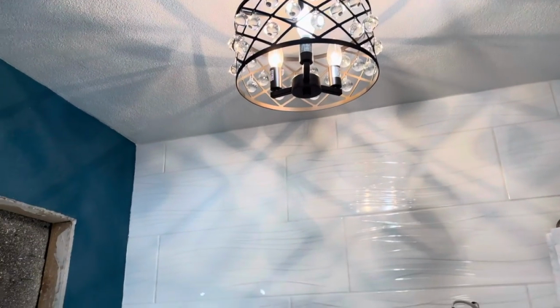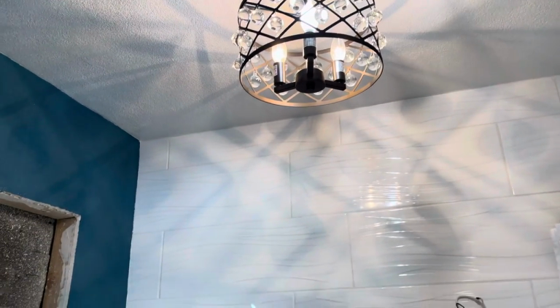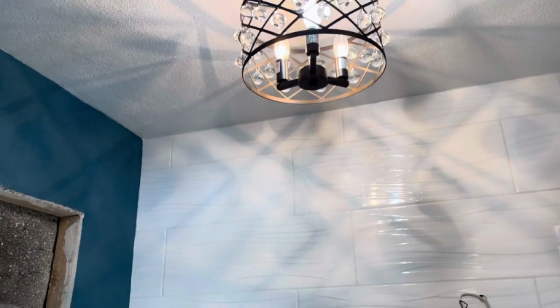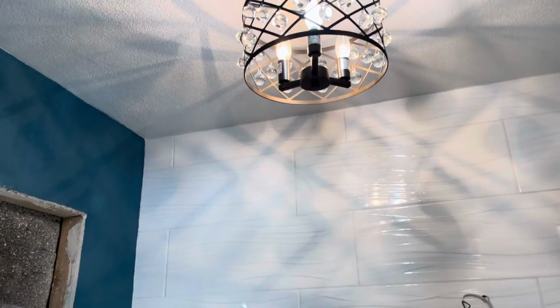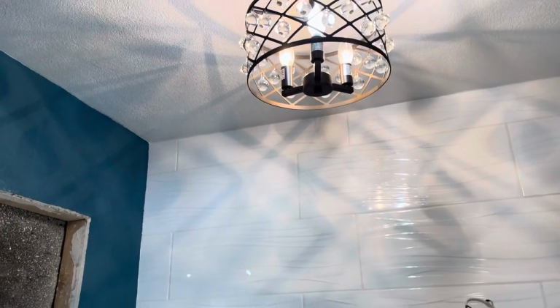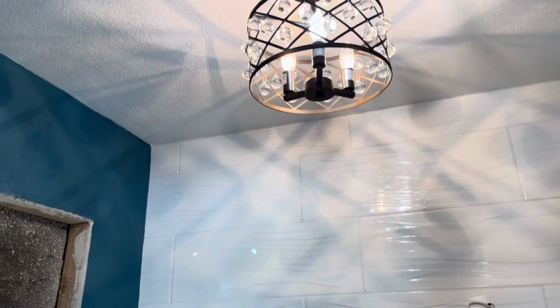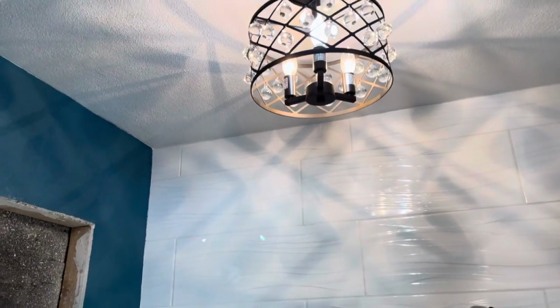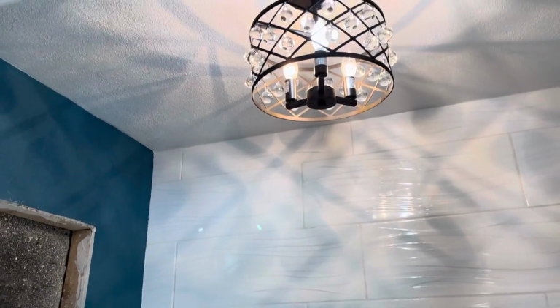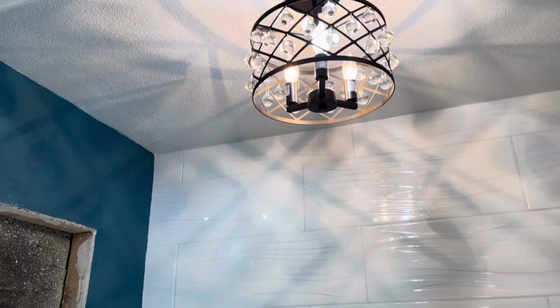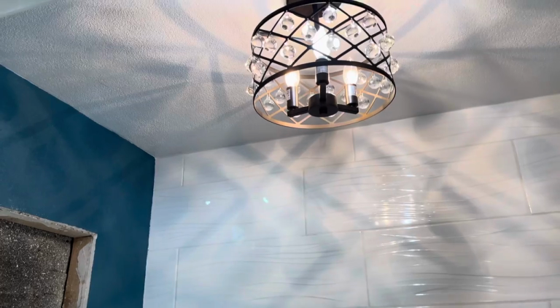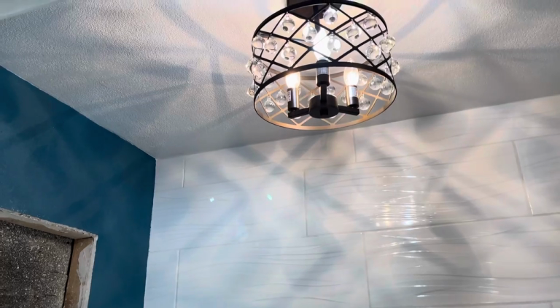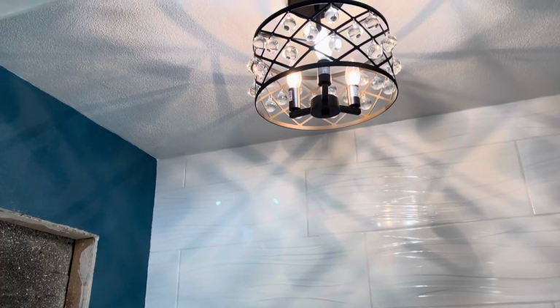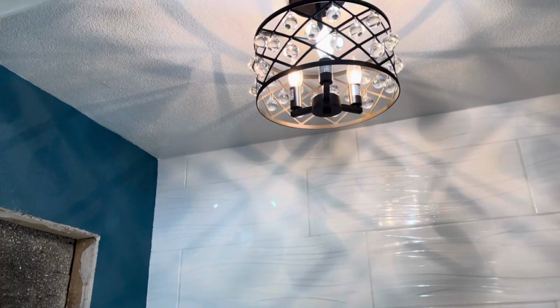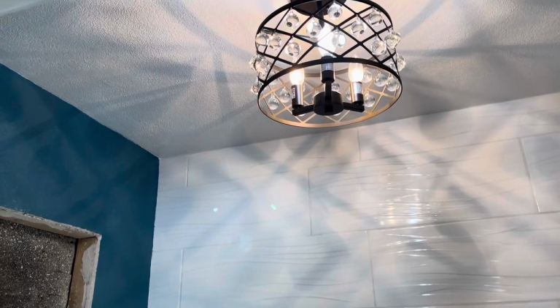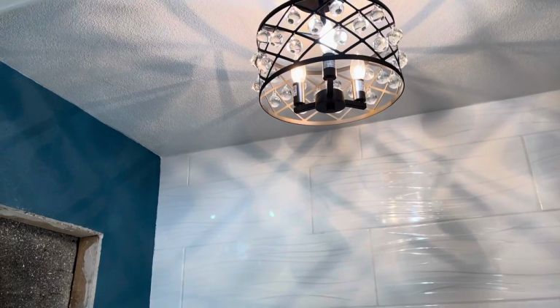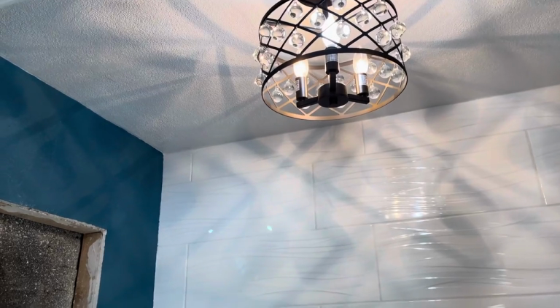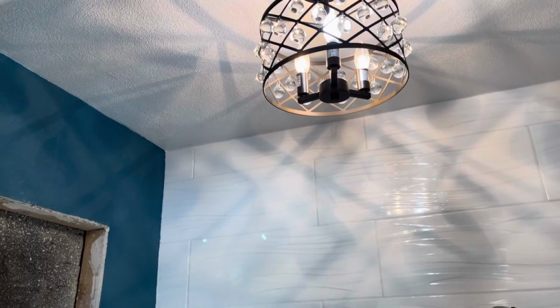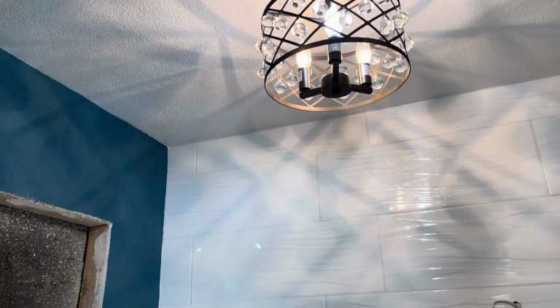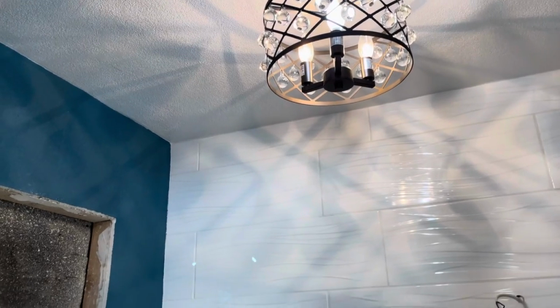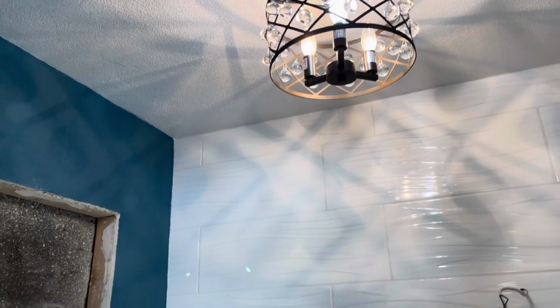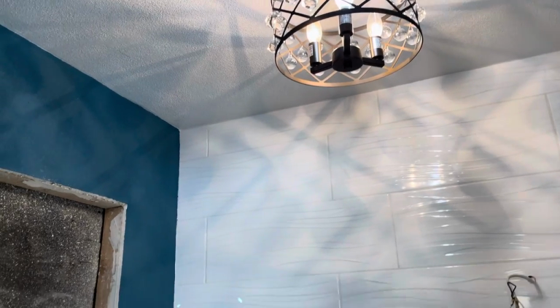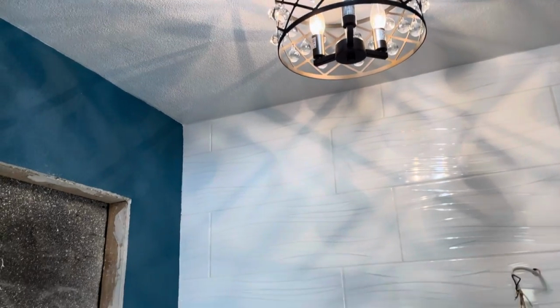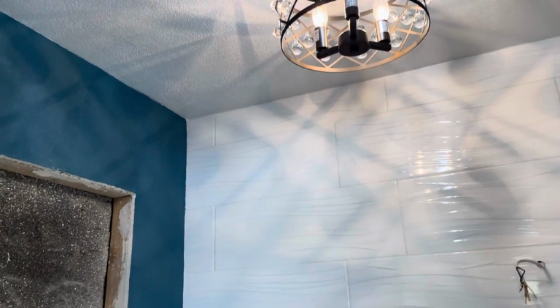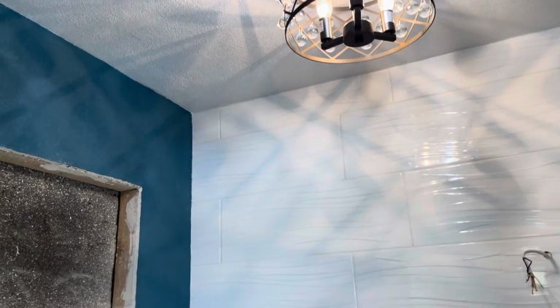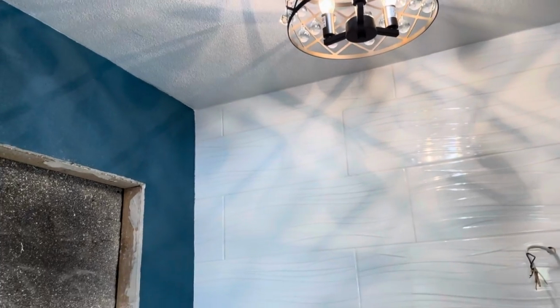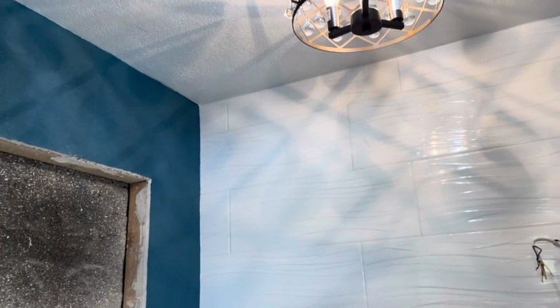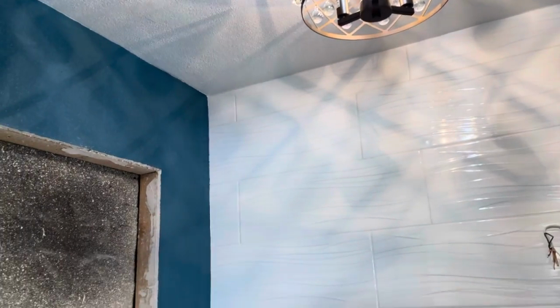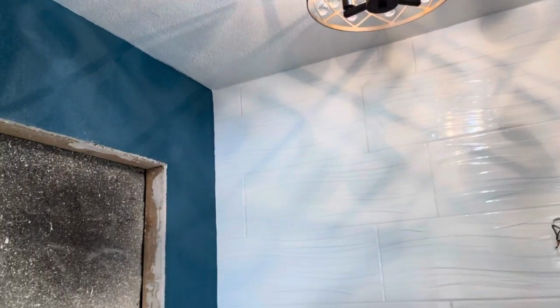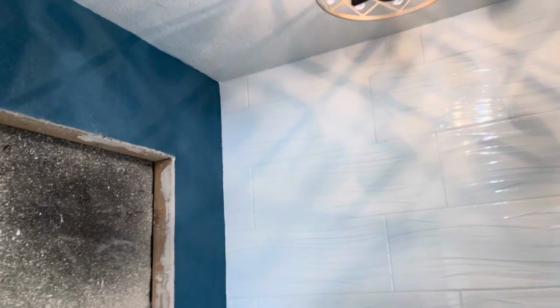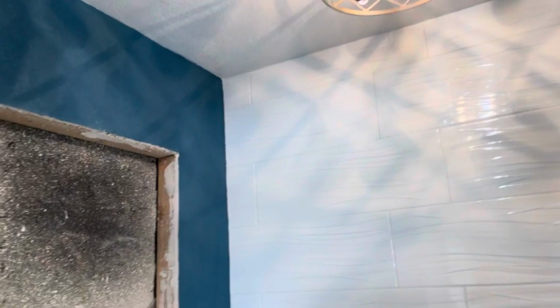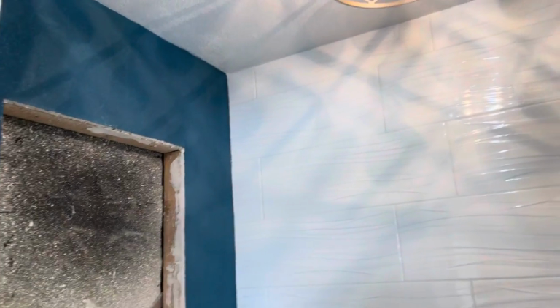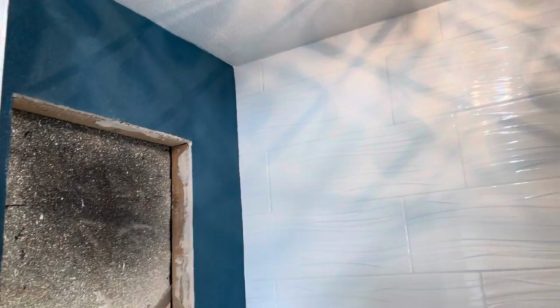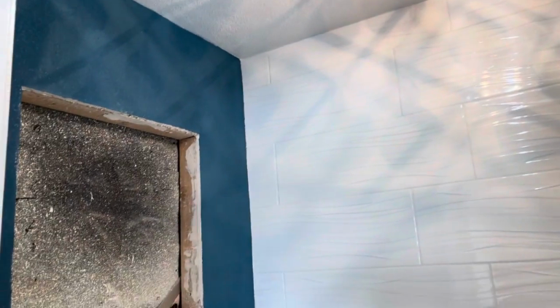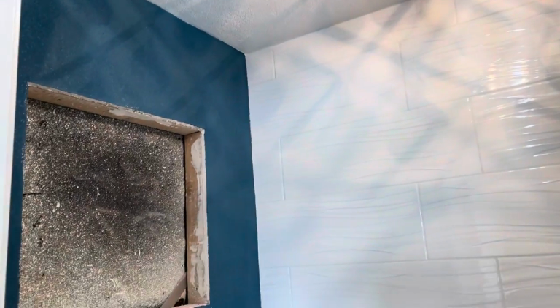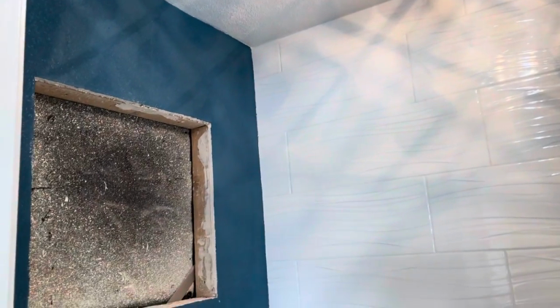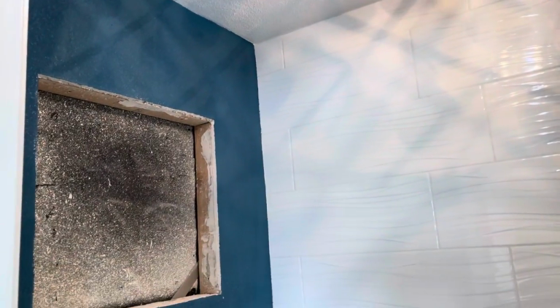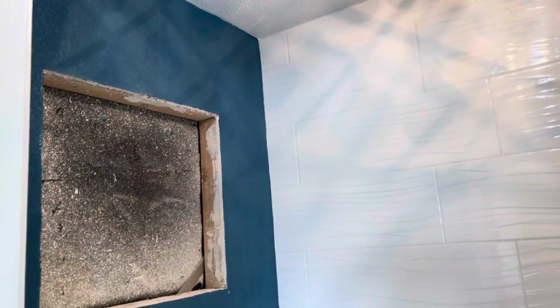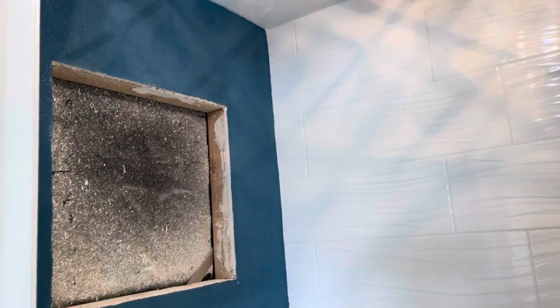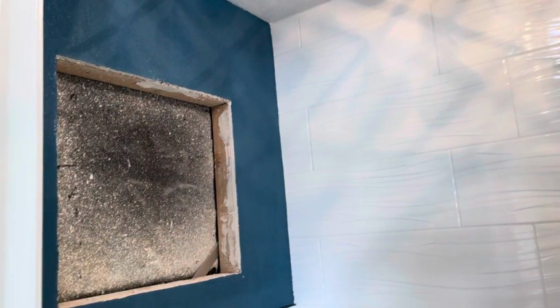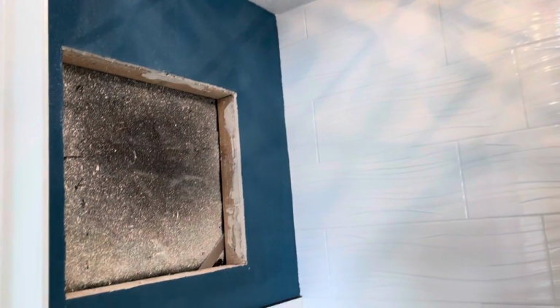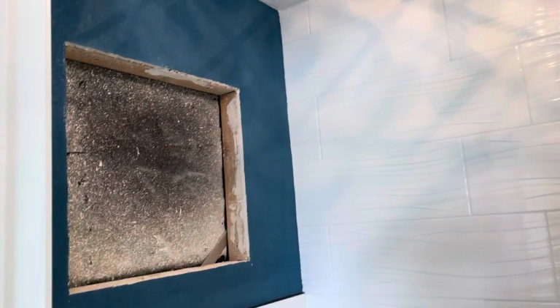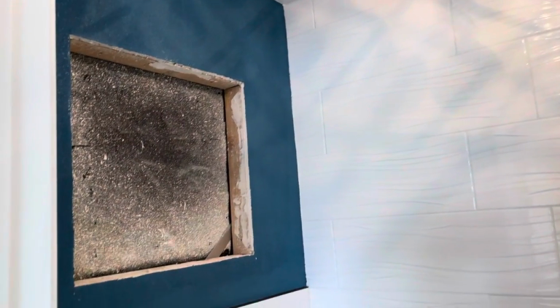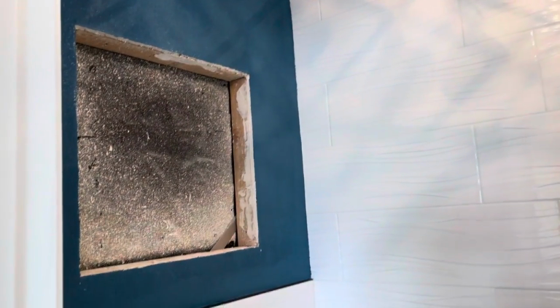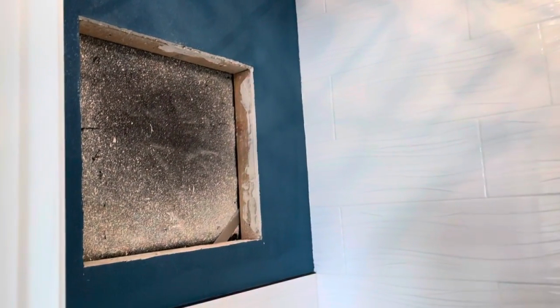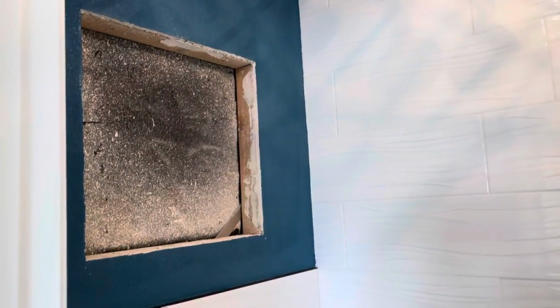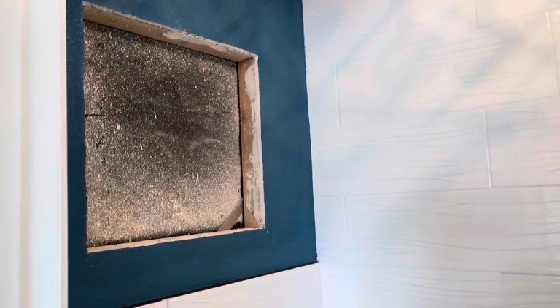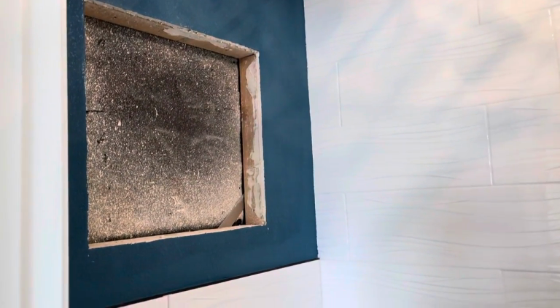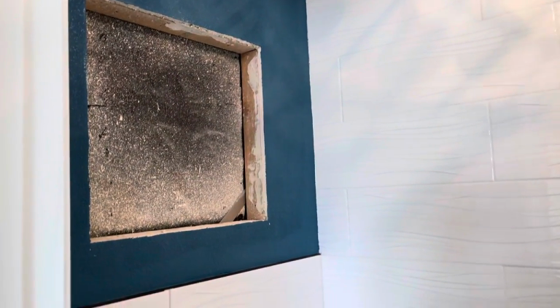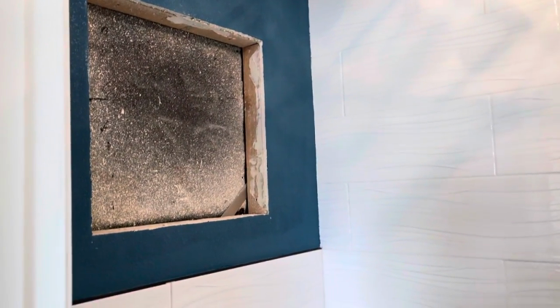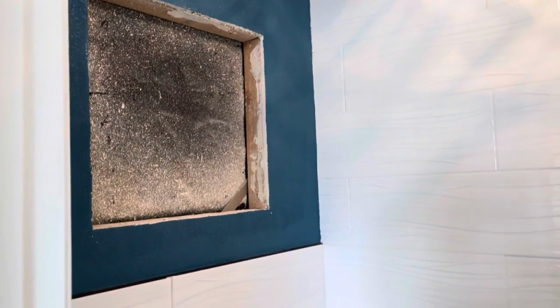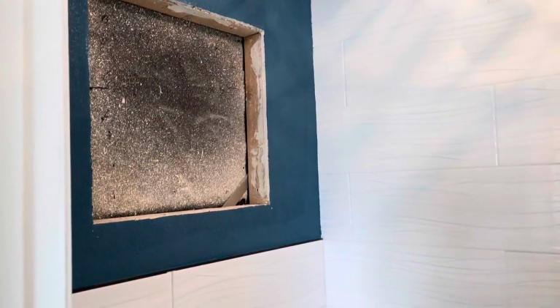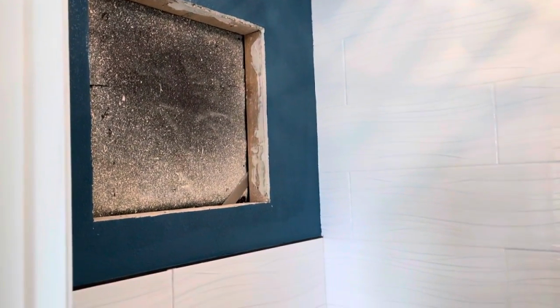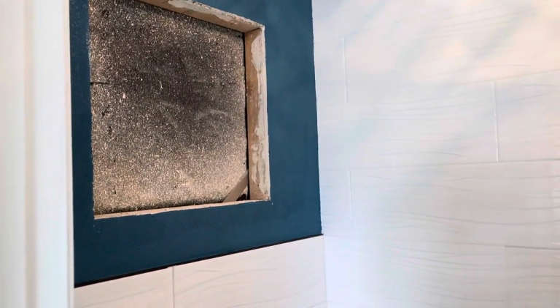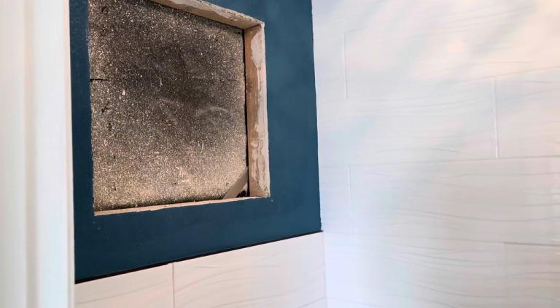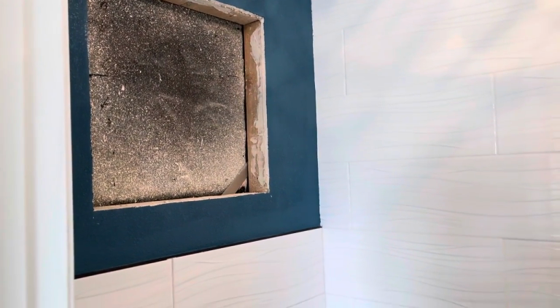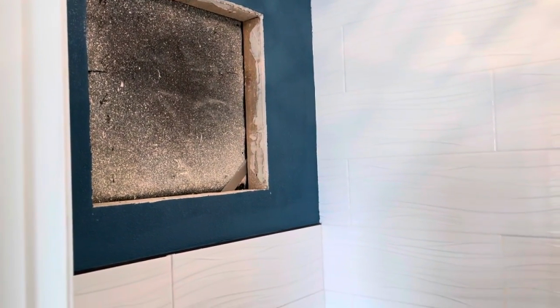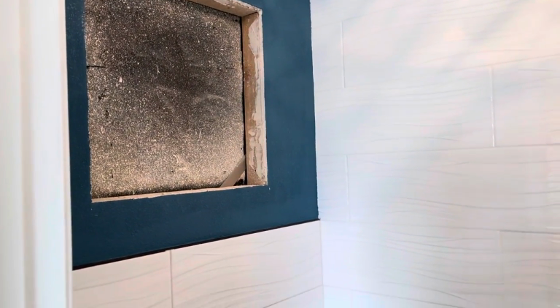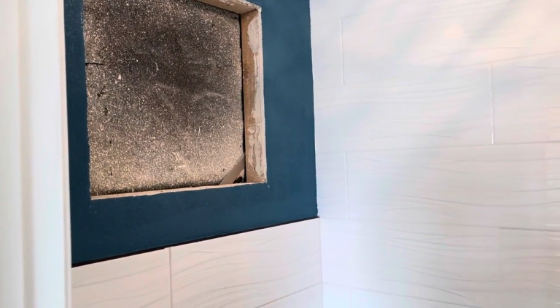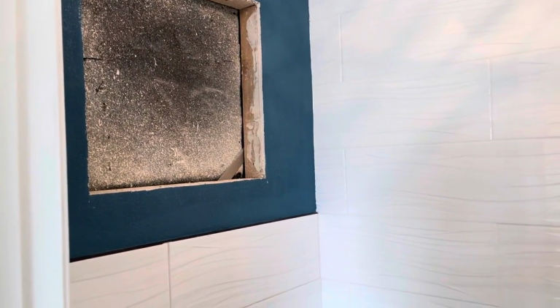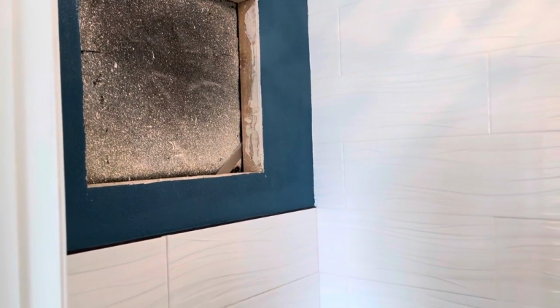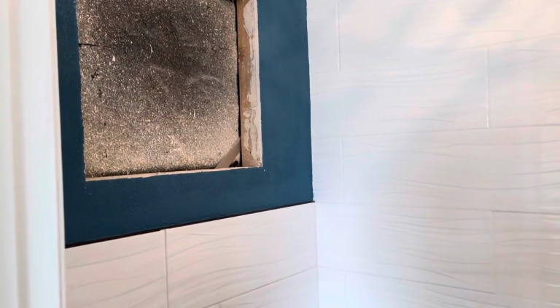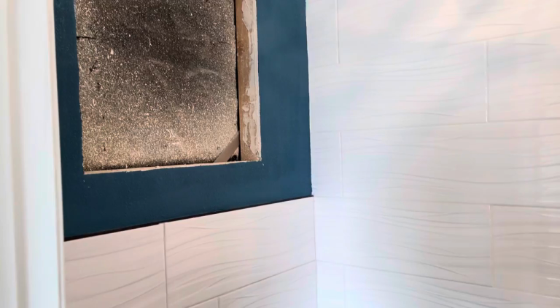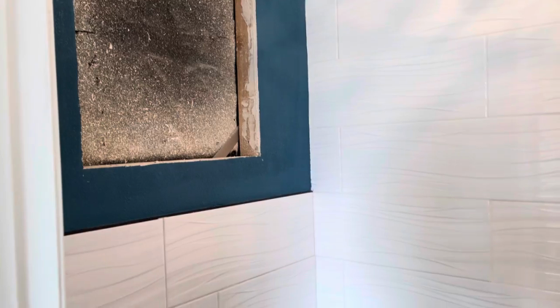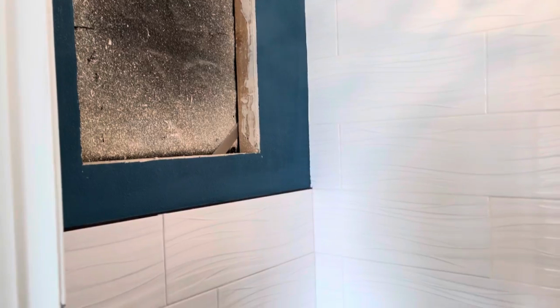Looks like popcorn ceiling, but it's not. And today we're going to bust through the wall and put that window in so we have ventilation.